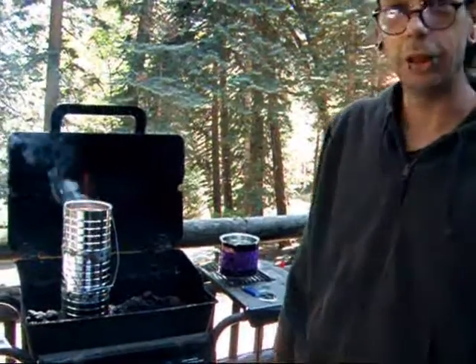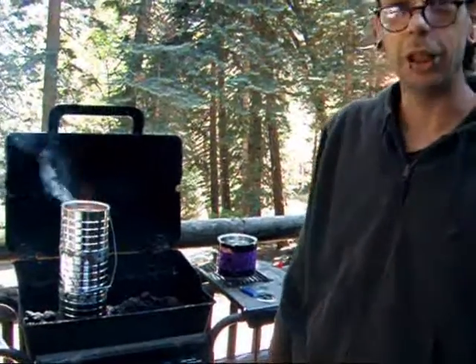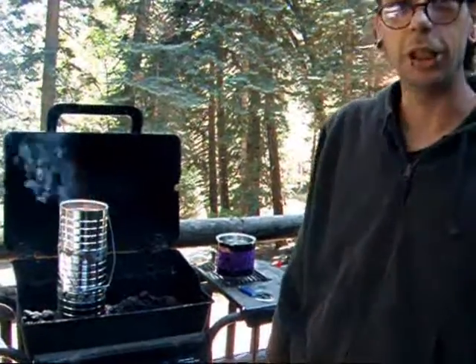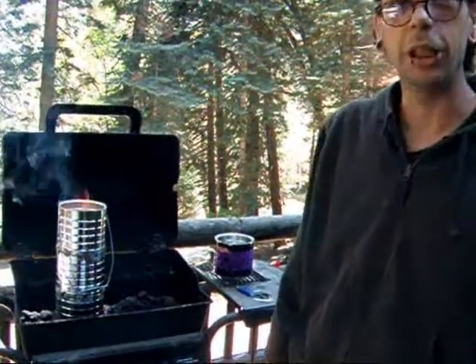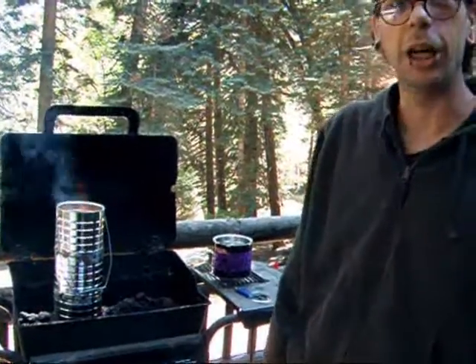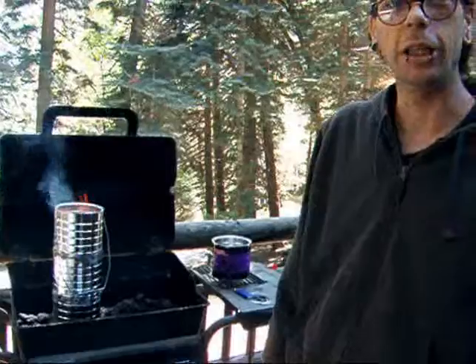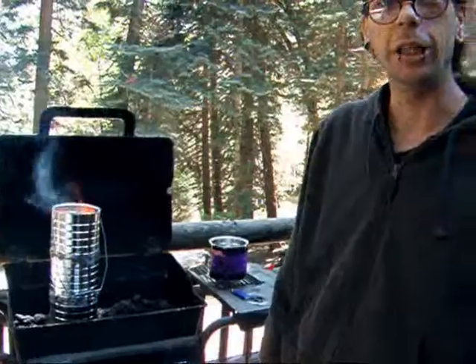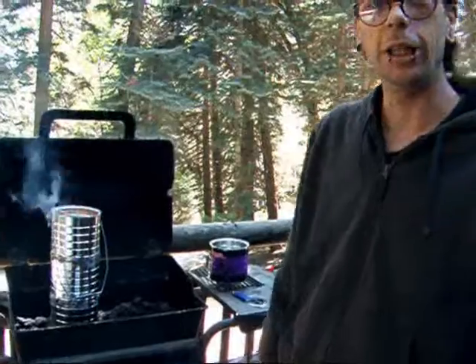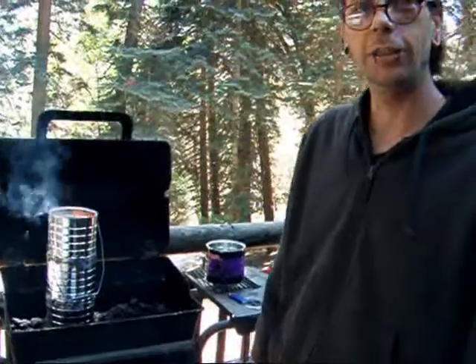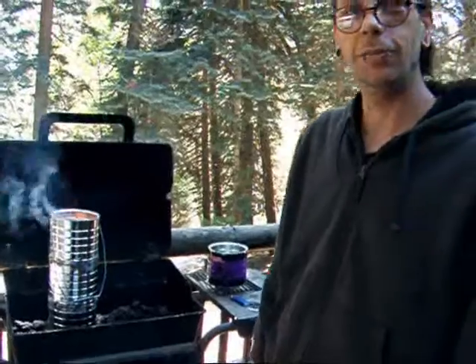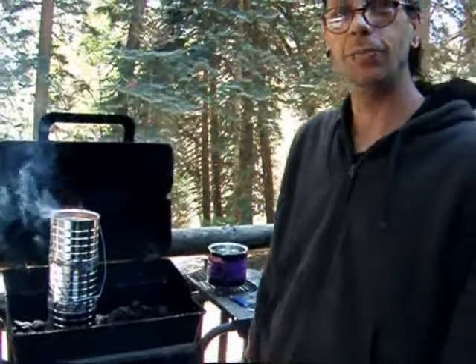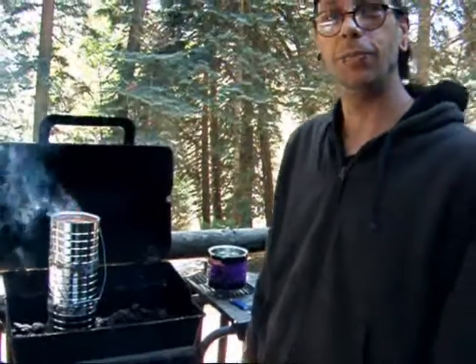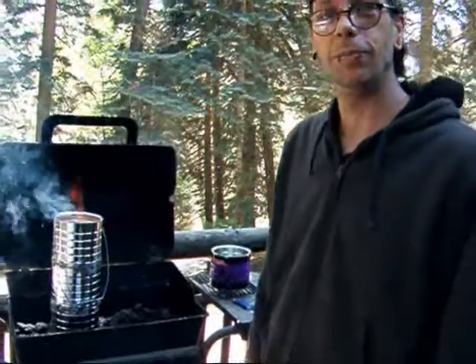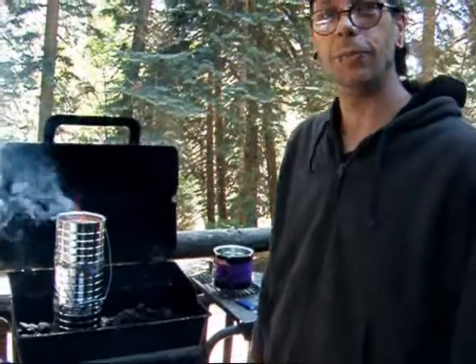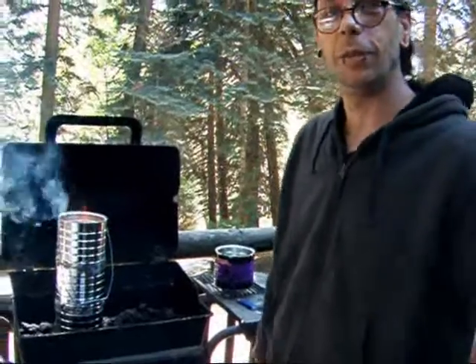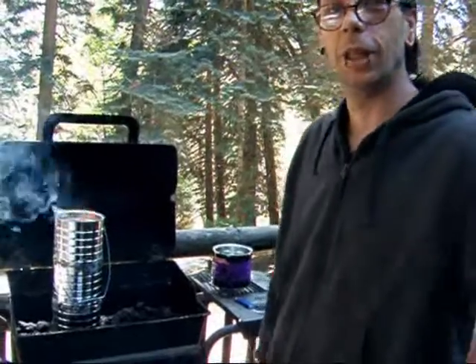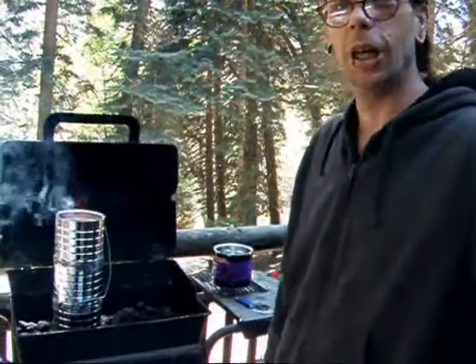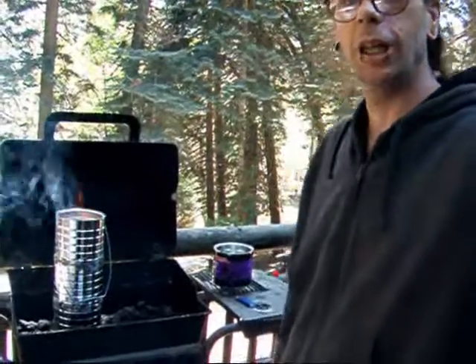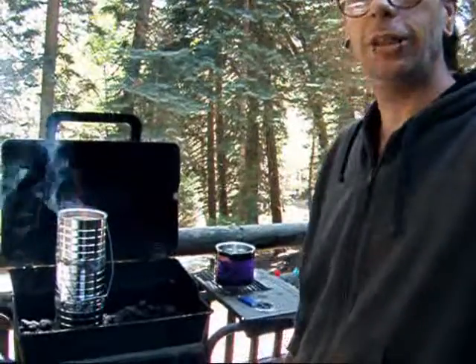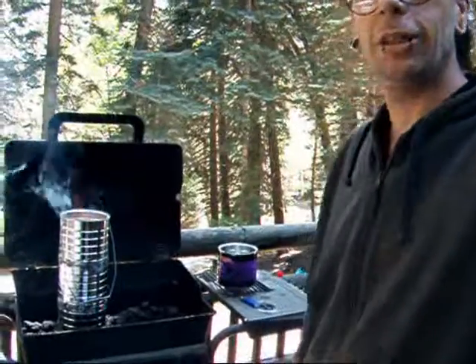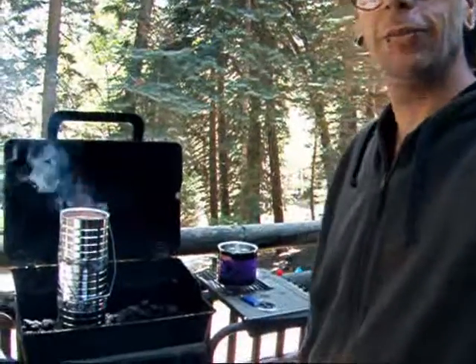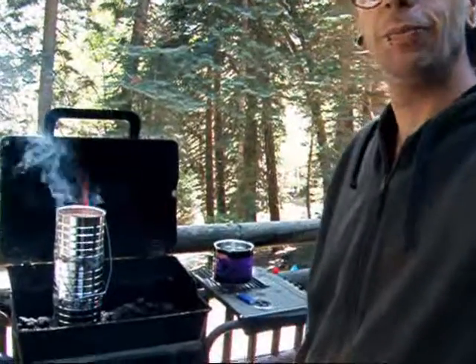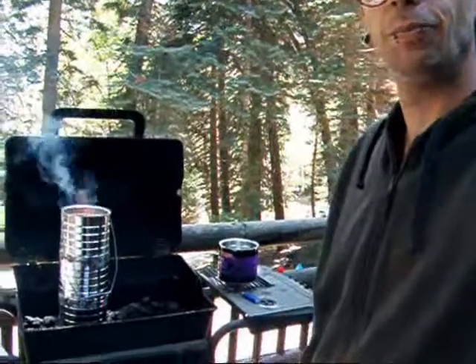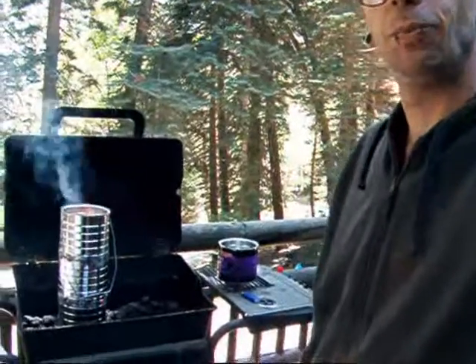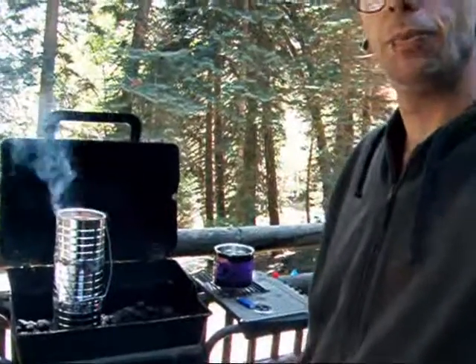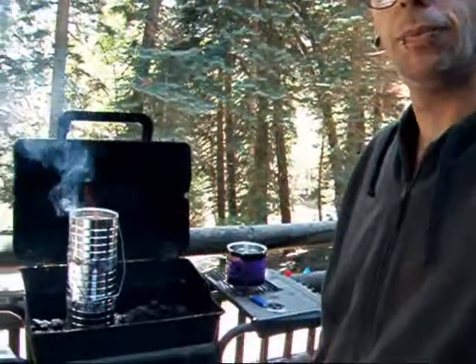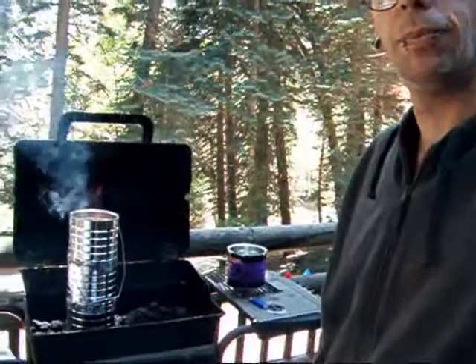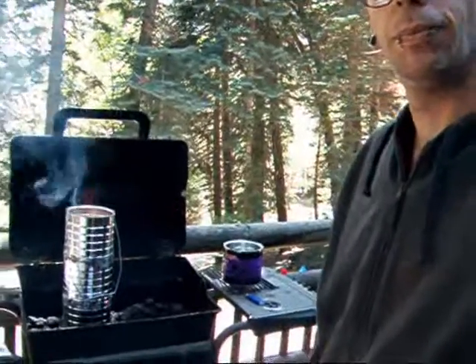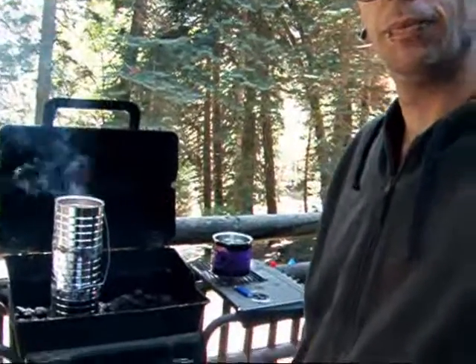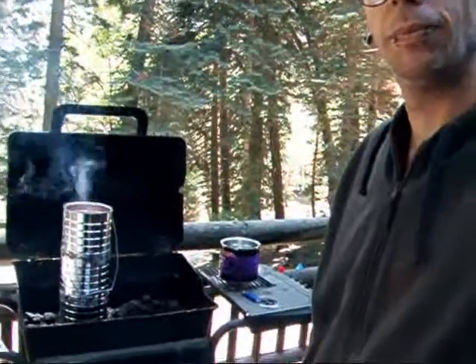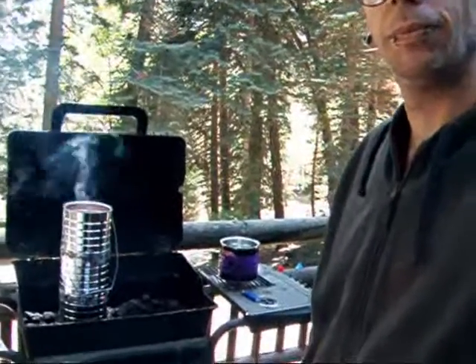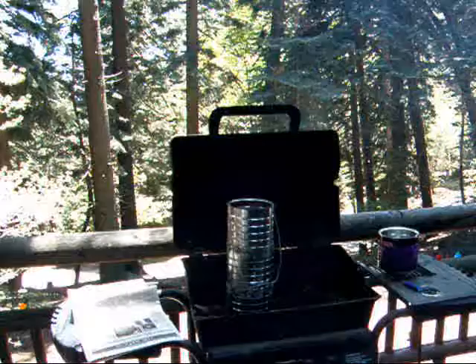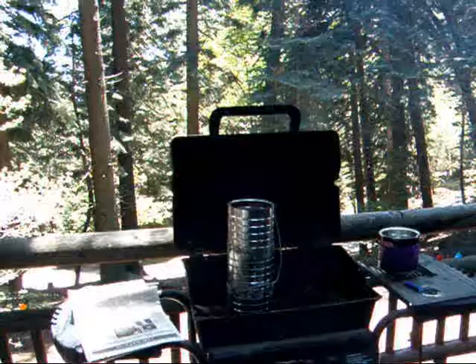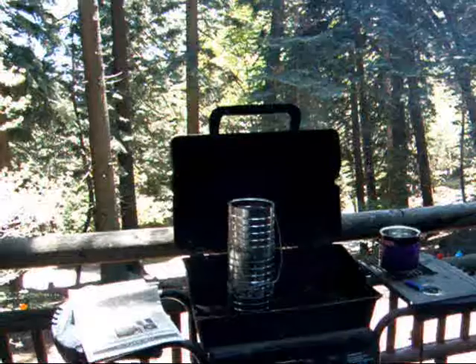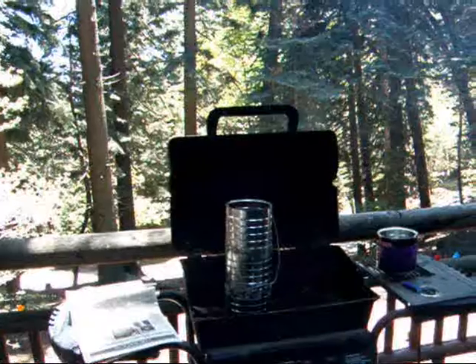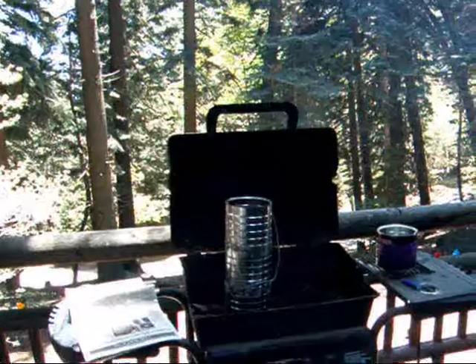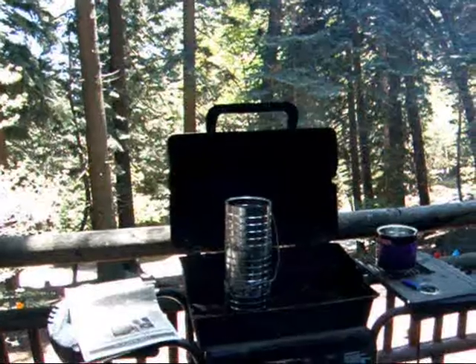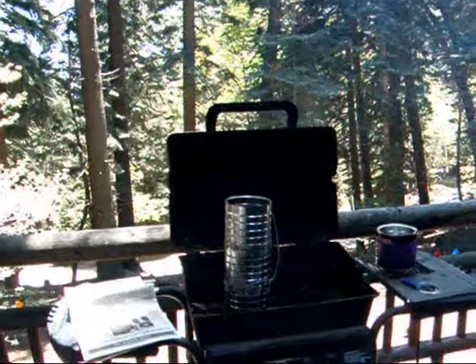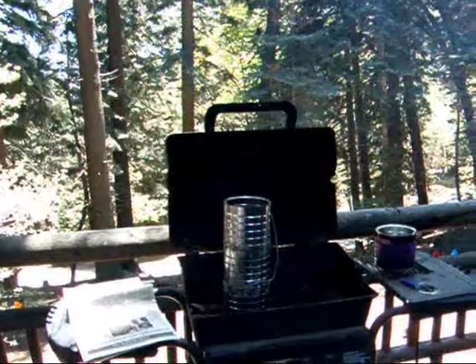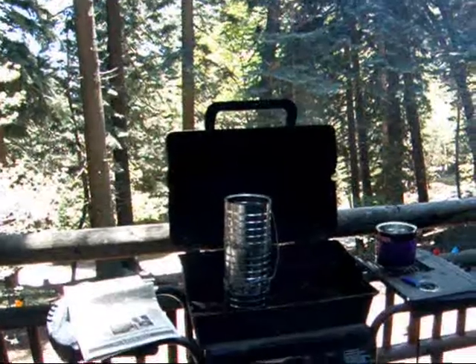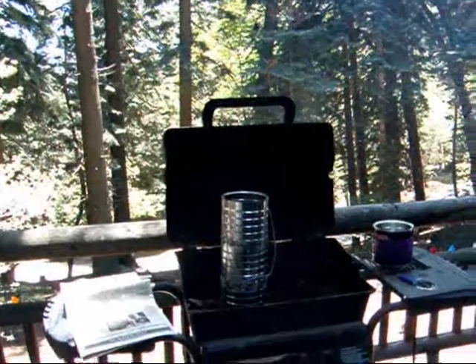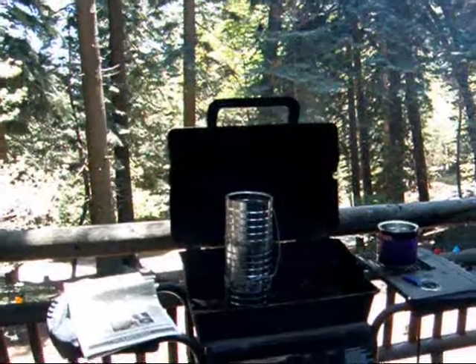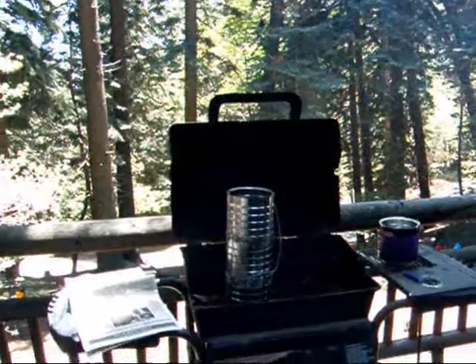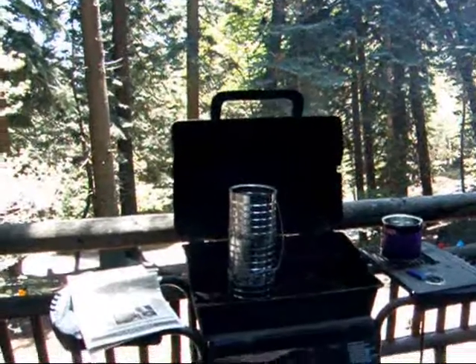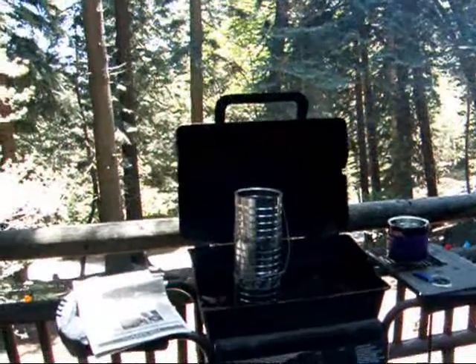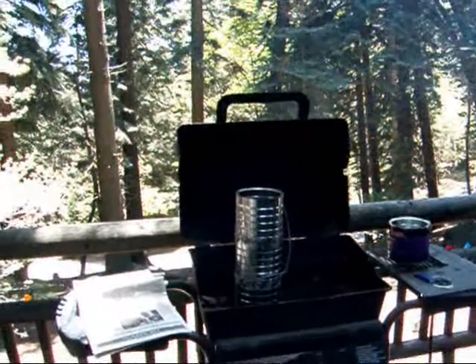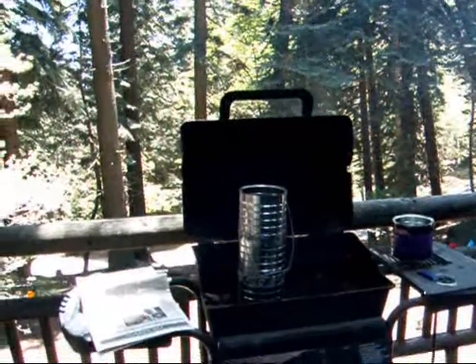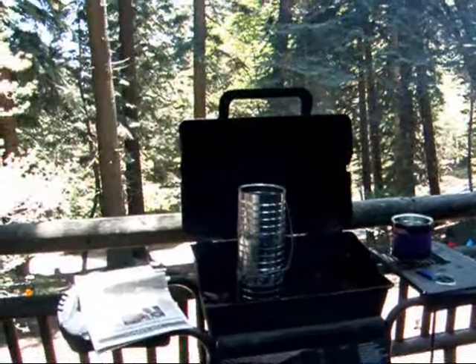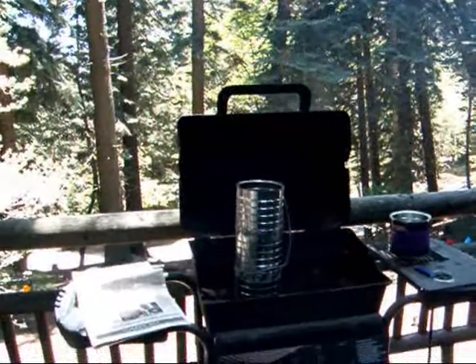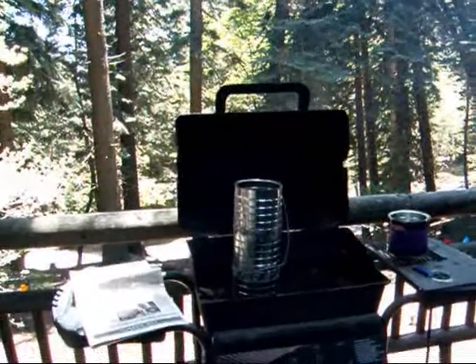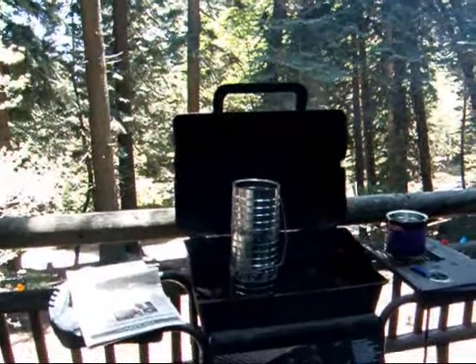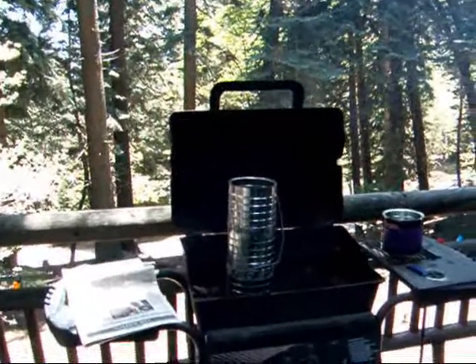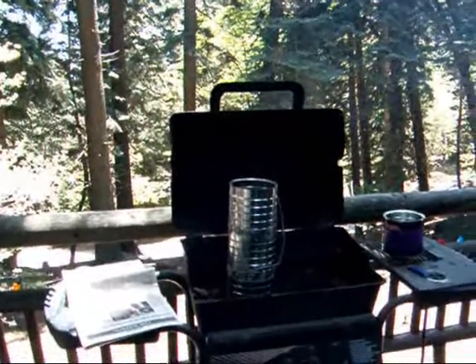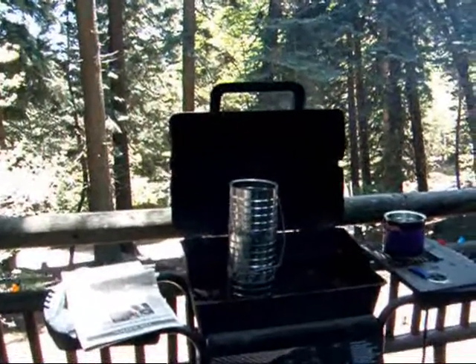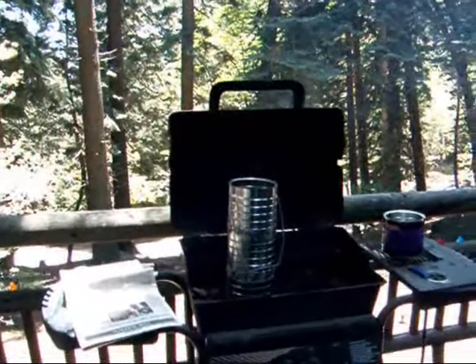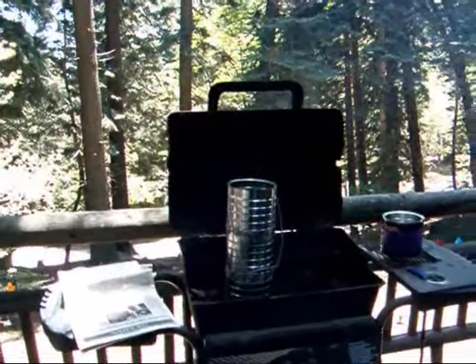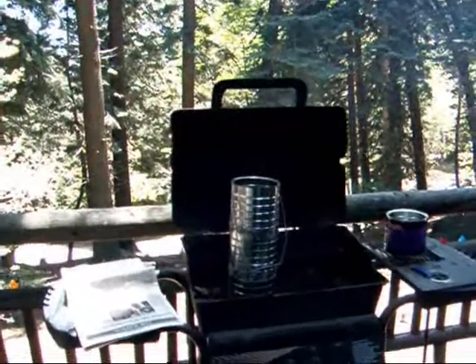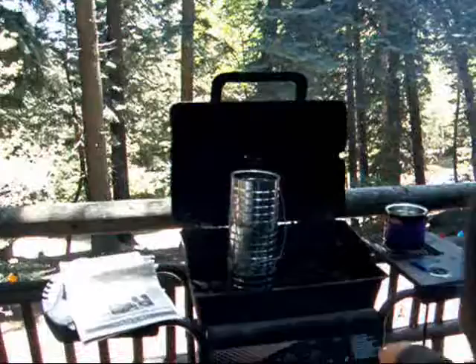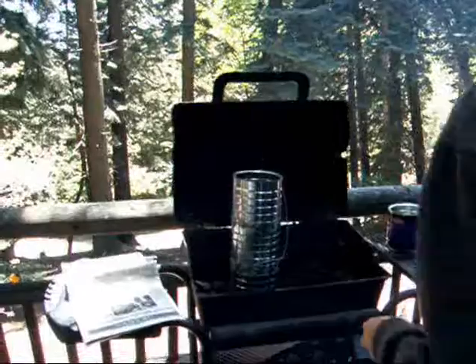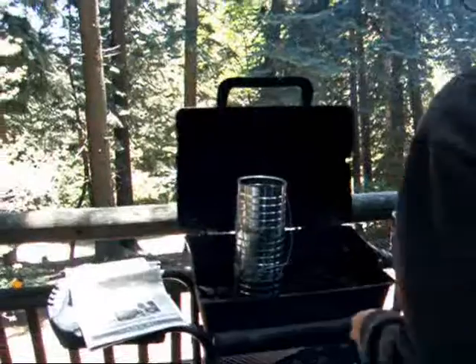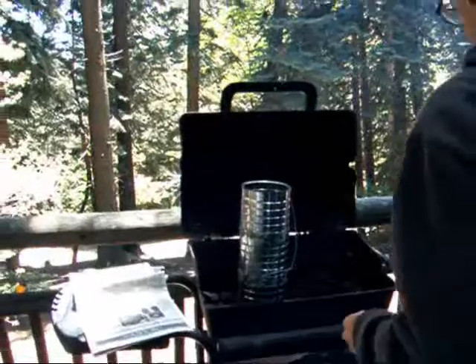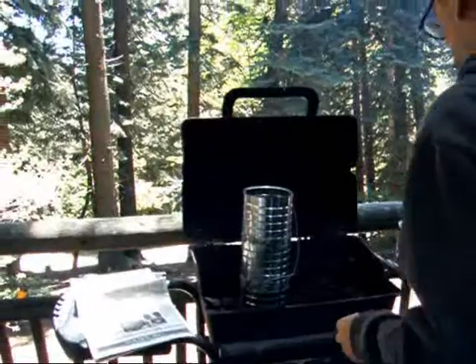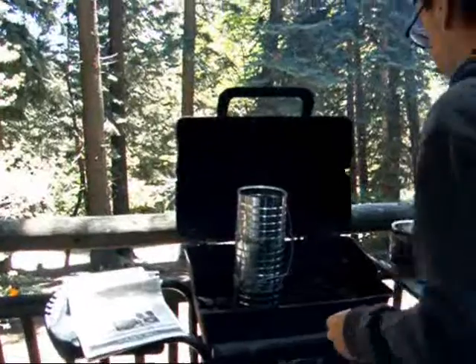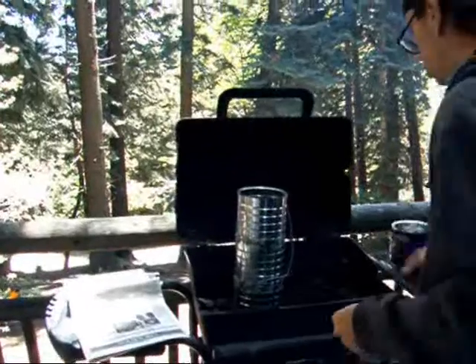You get the idea. Alright, Mom — it's ready to go.